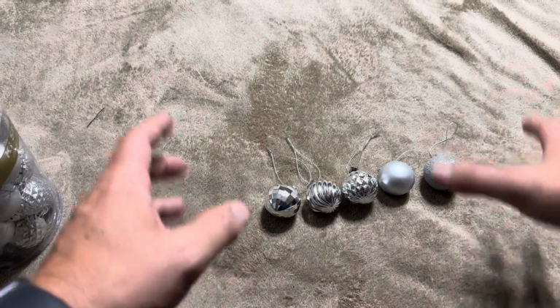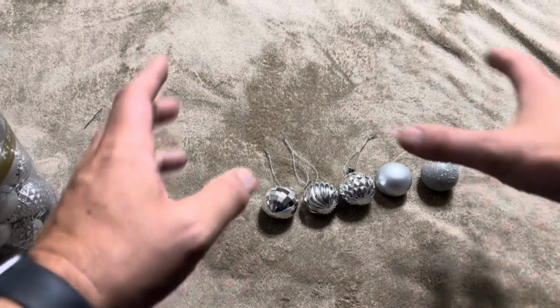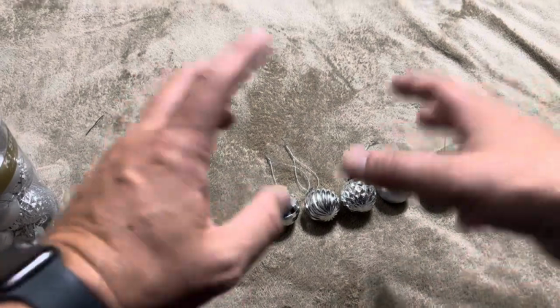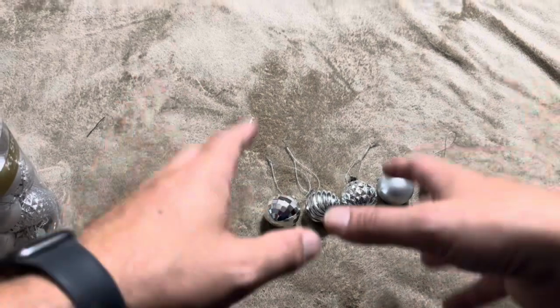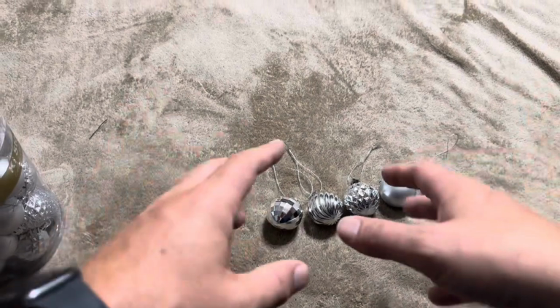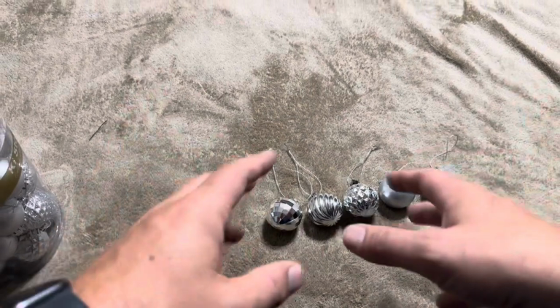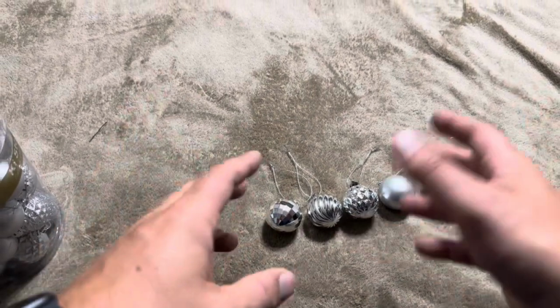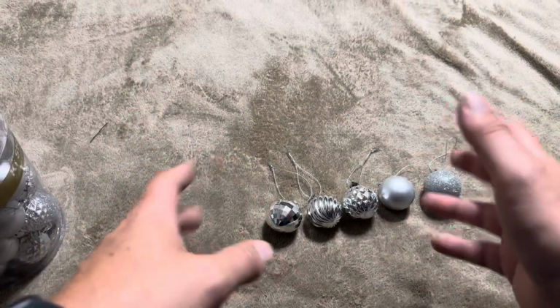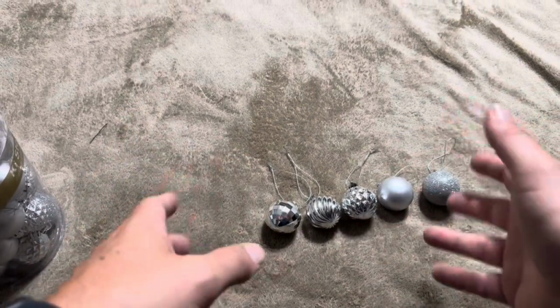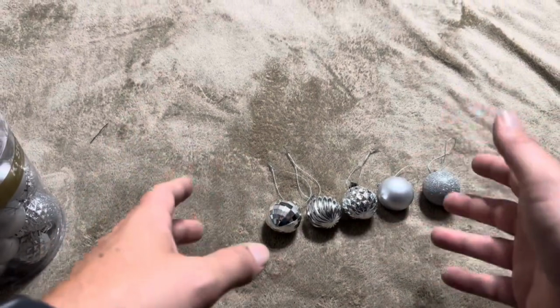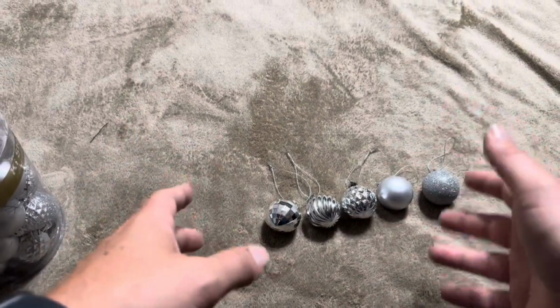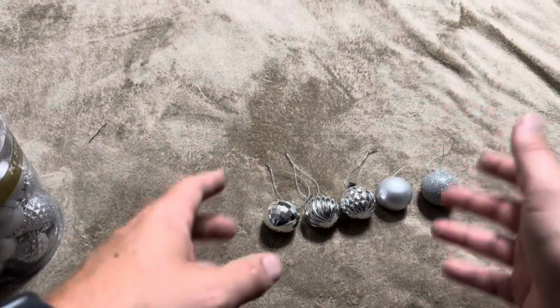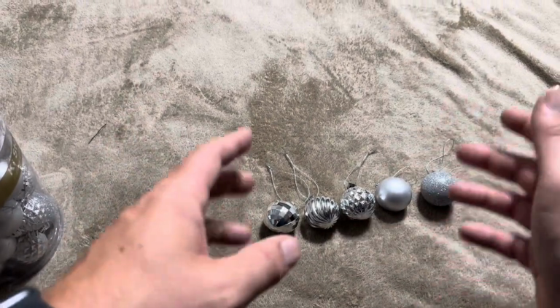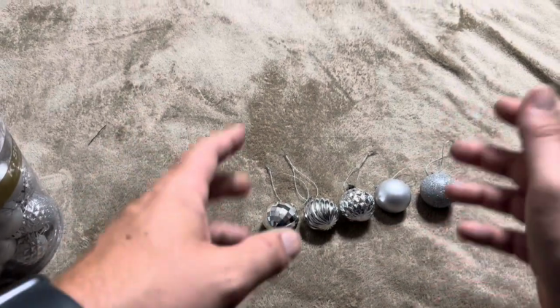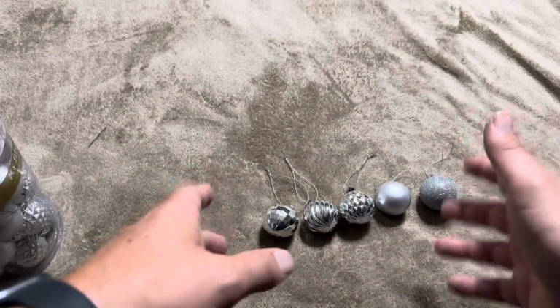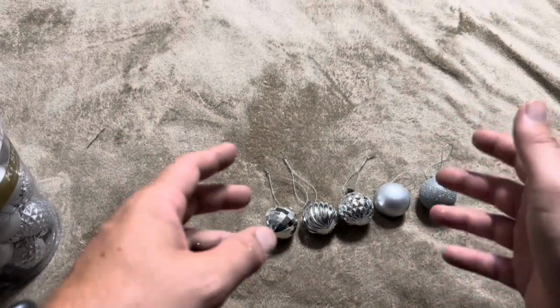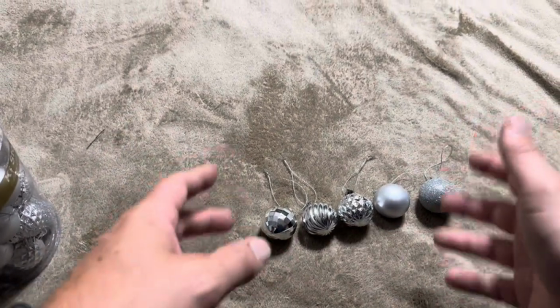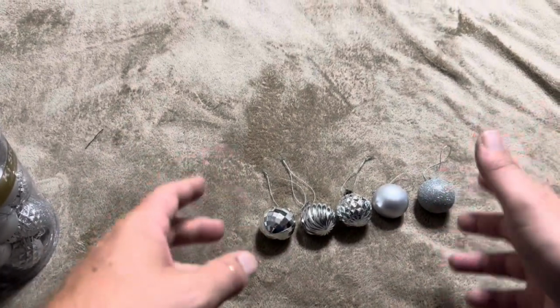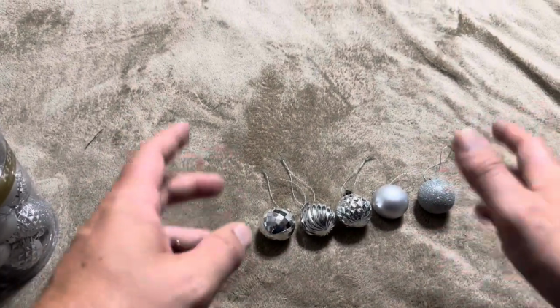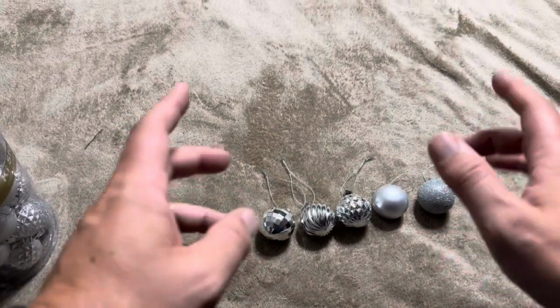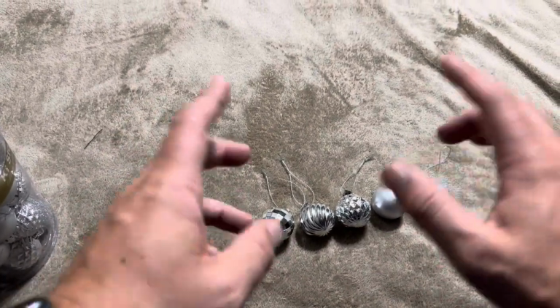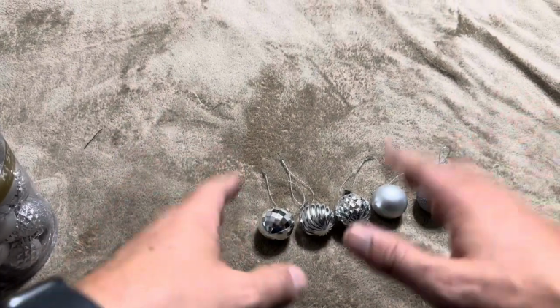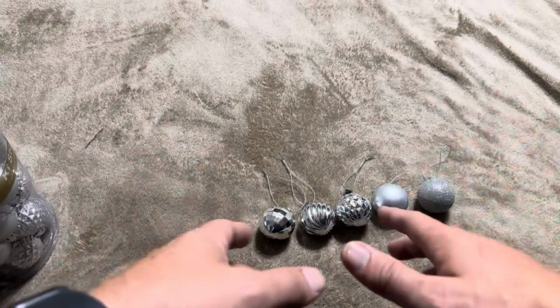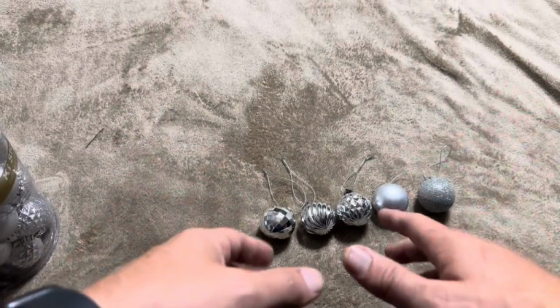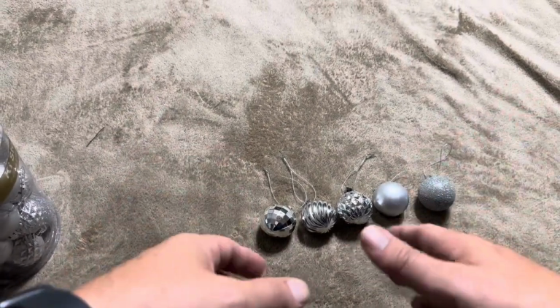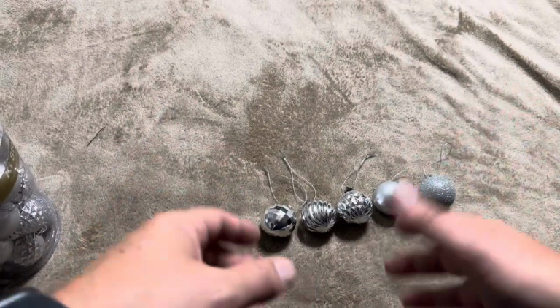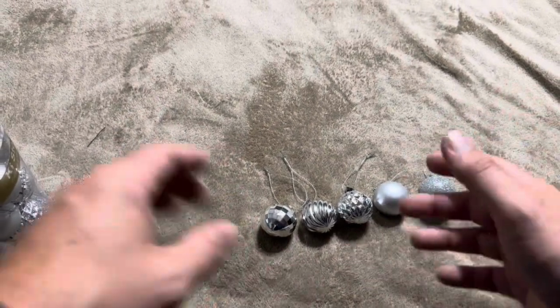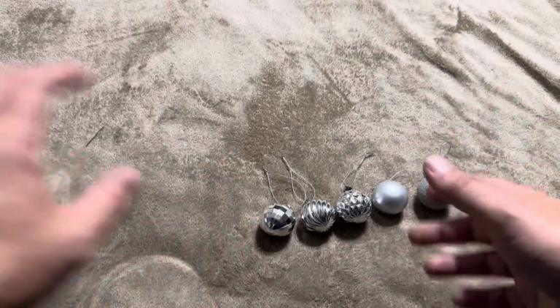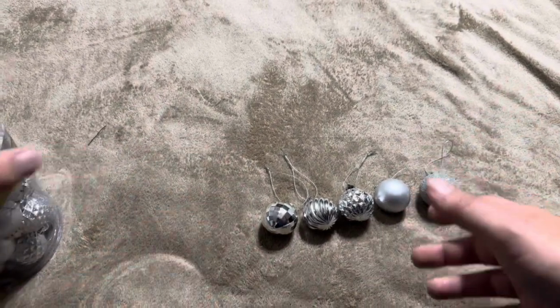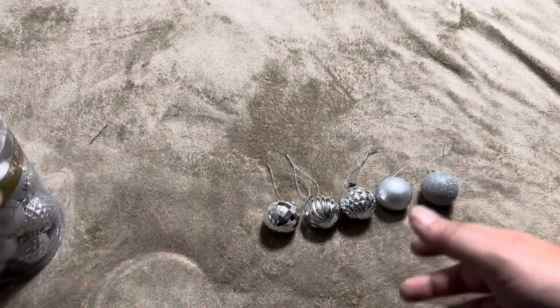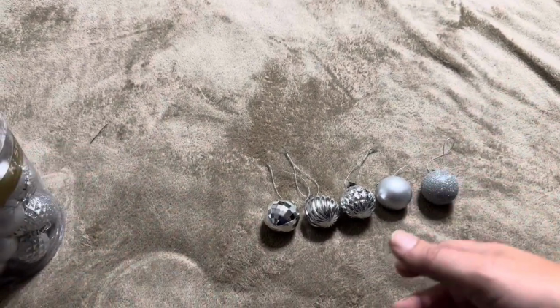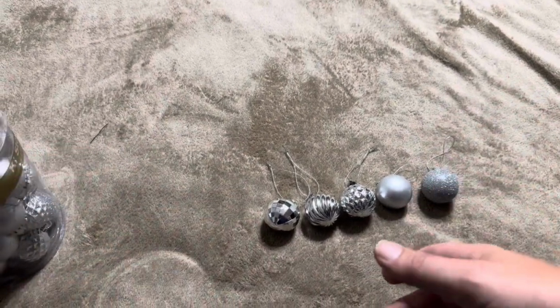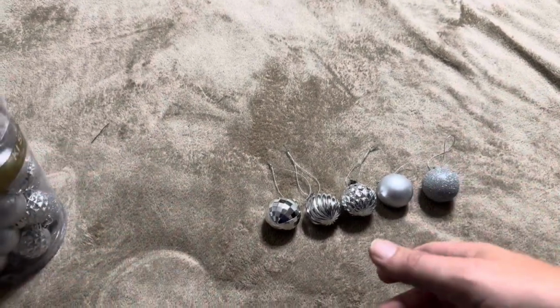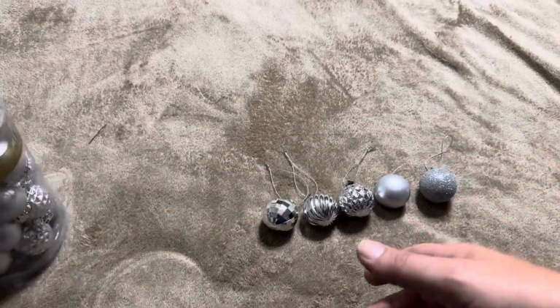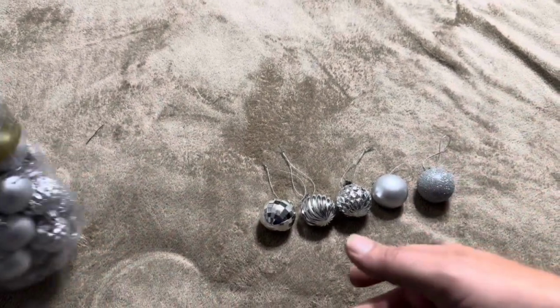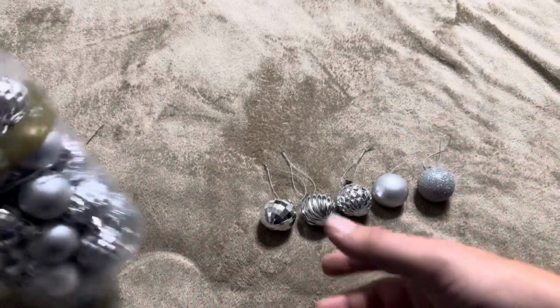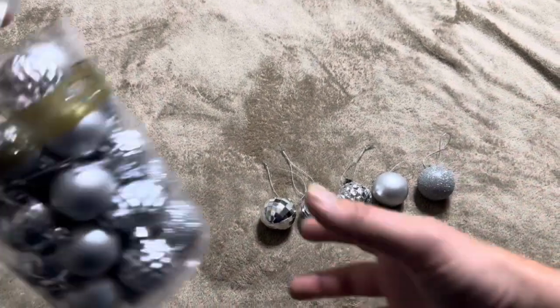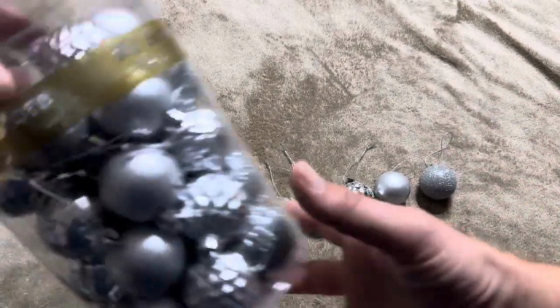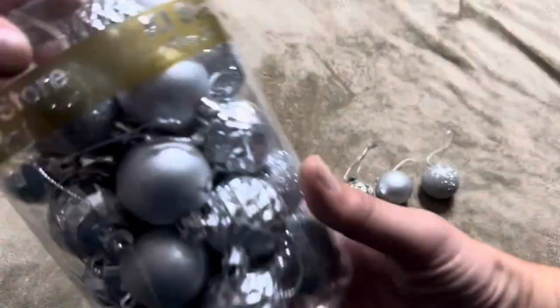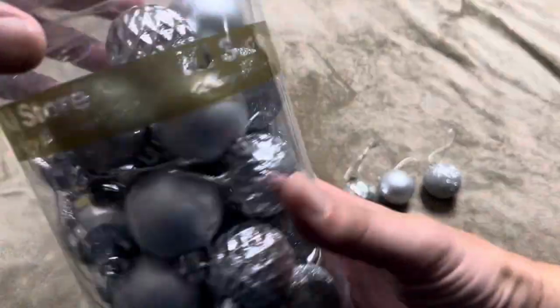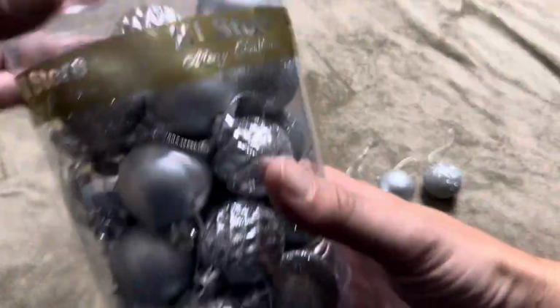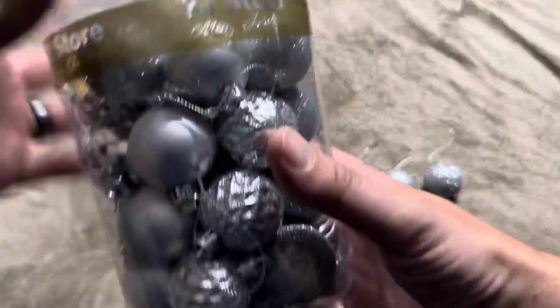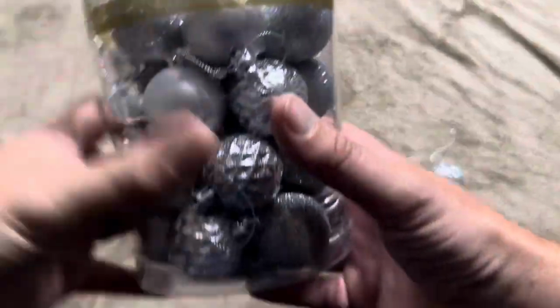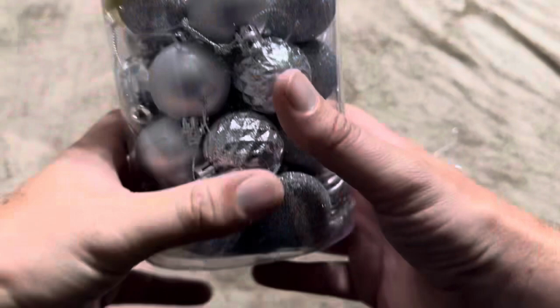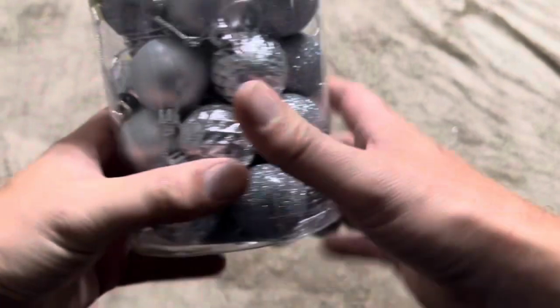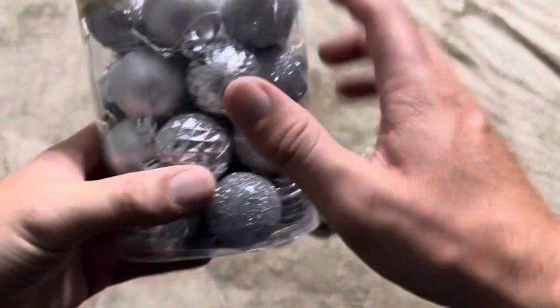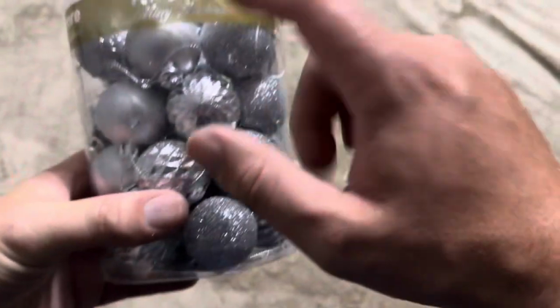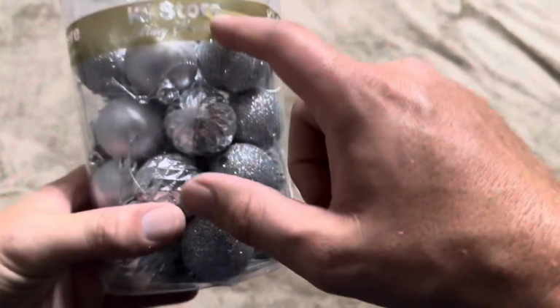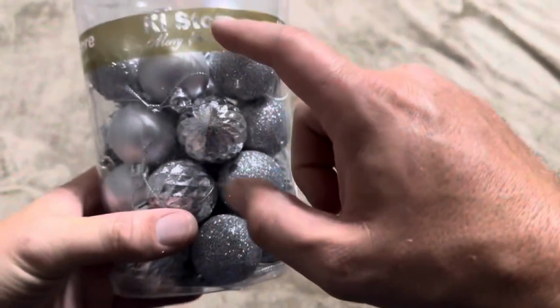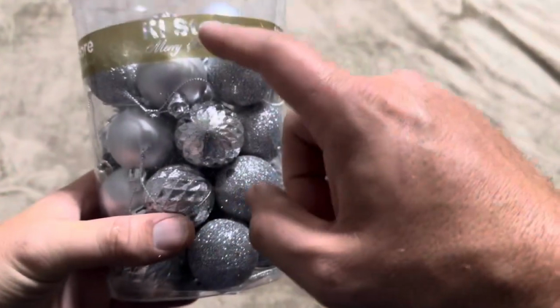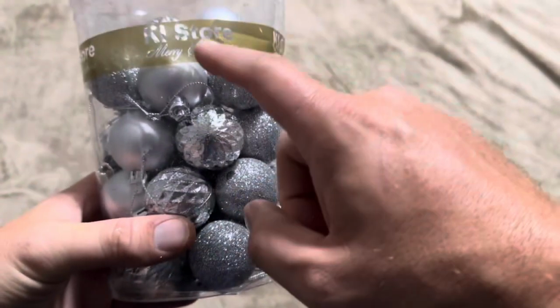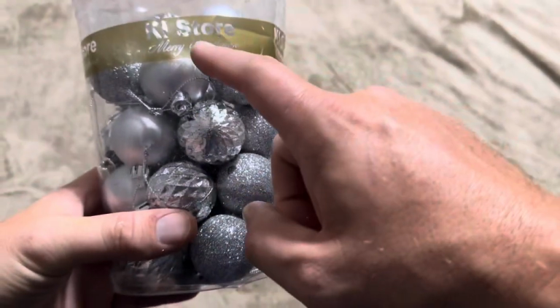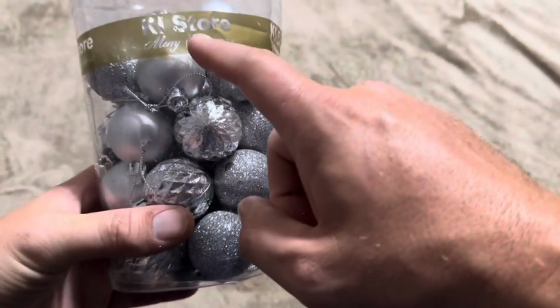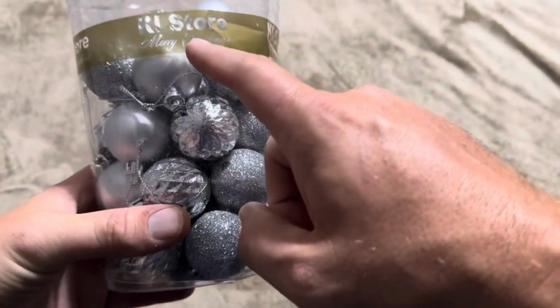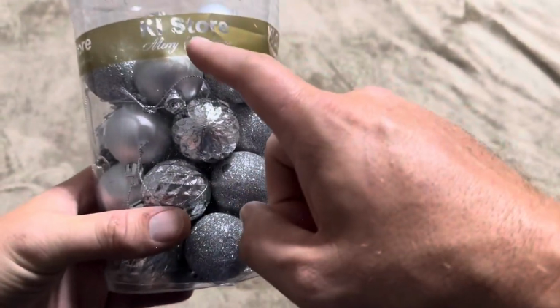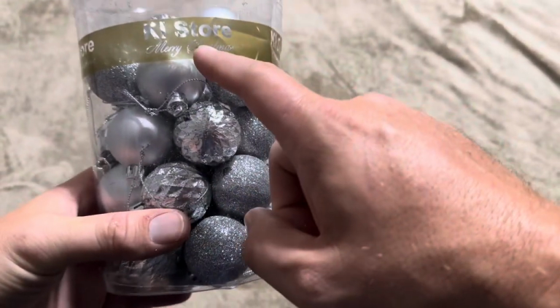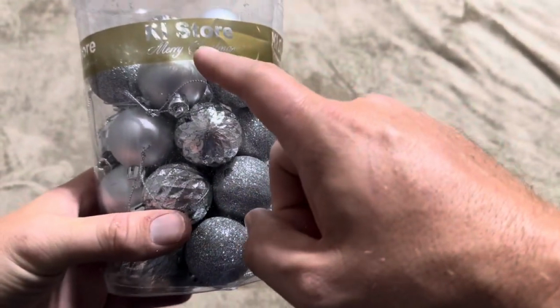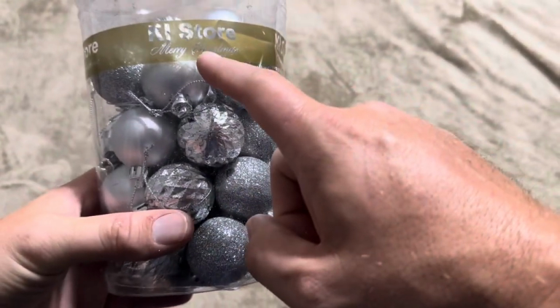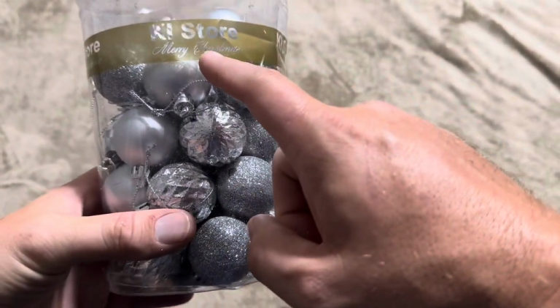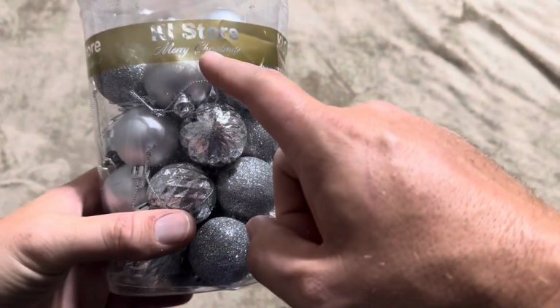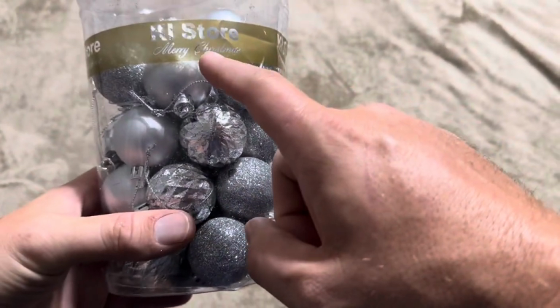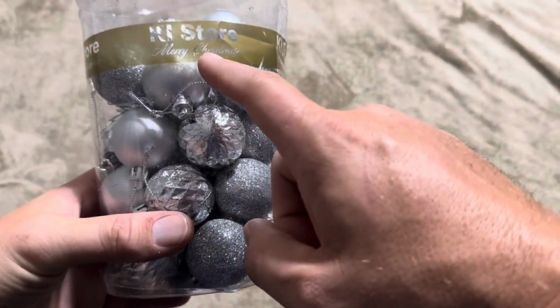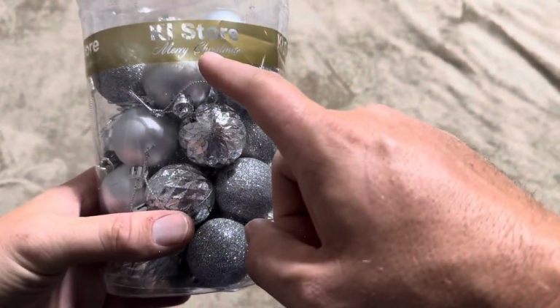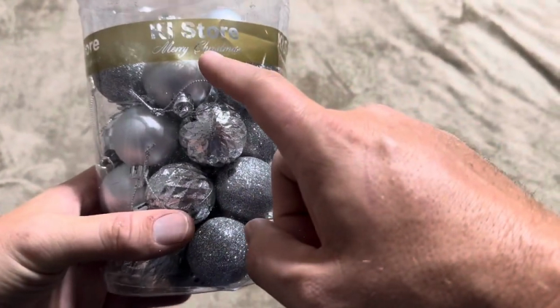Overall, definitely really happy with these bulbs. This is from the KI store — that's the brand I purchased these from.